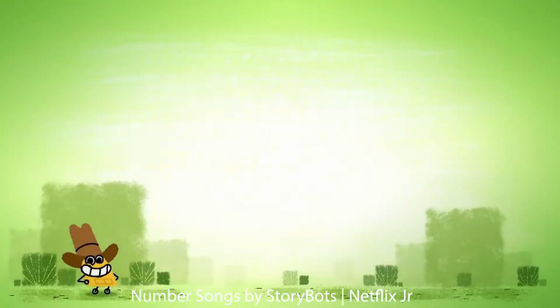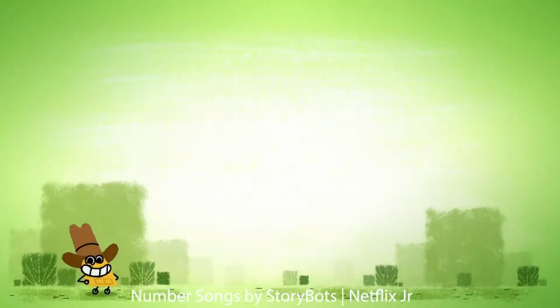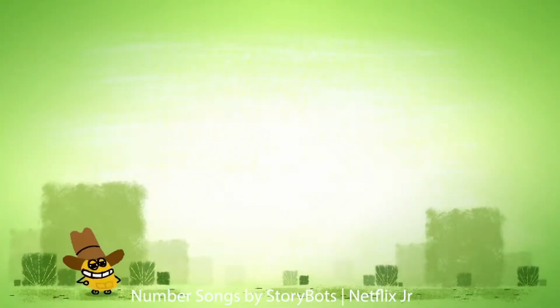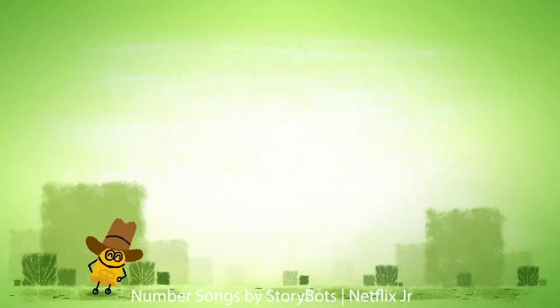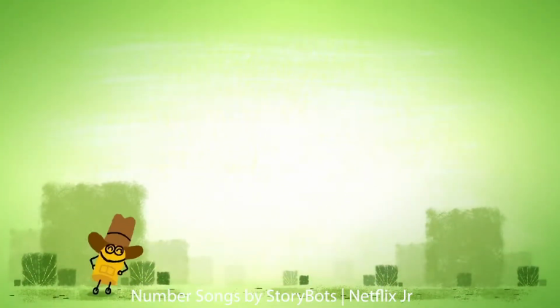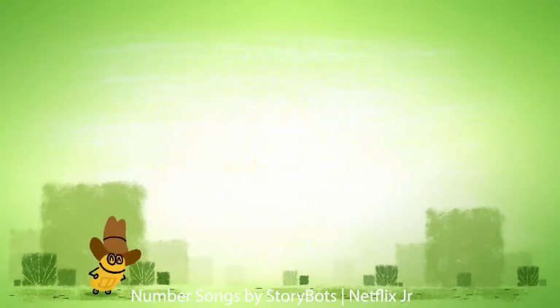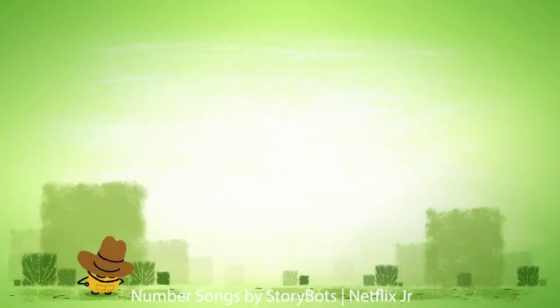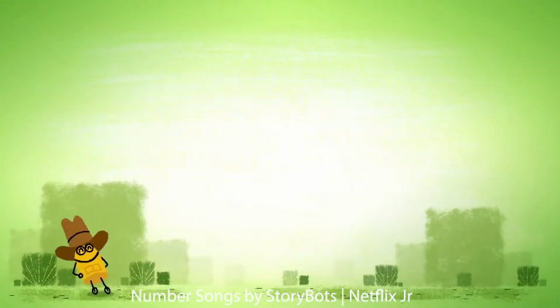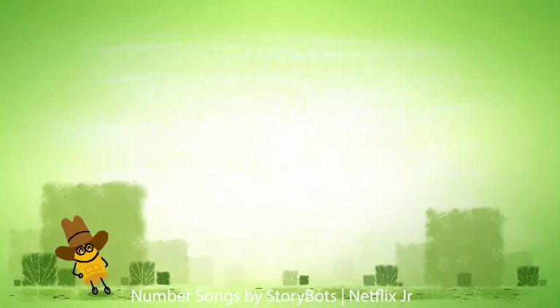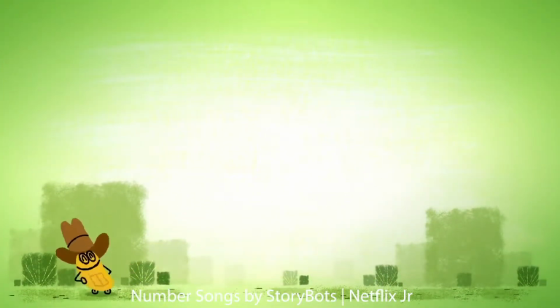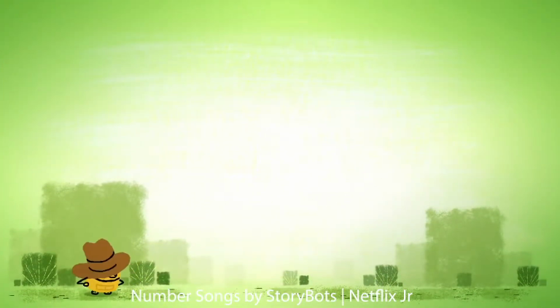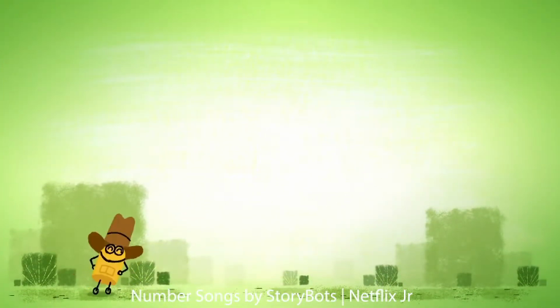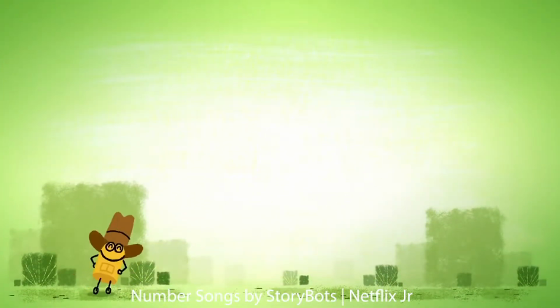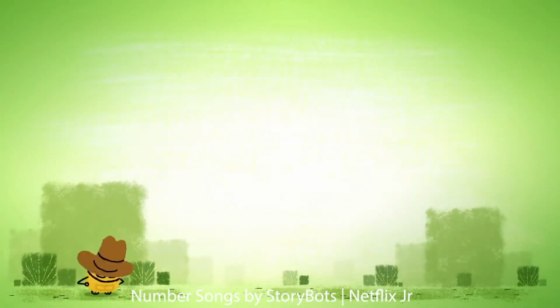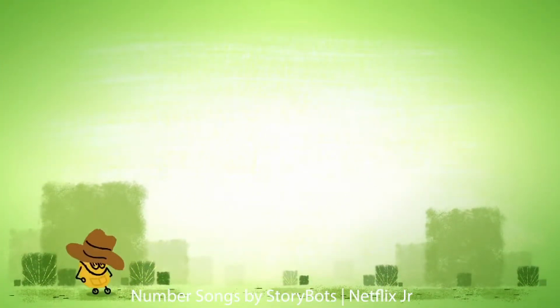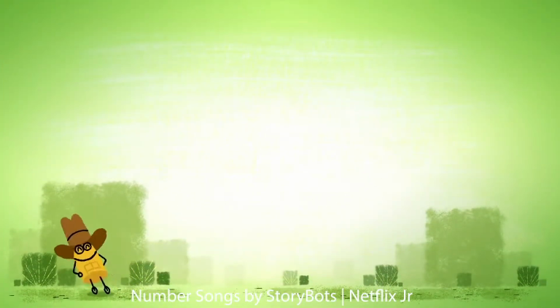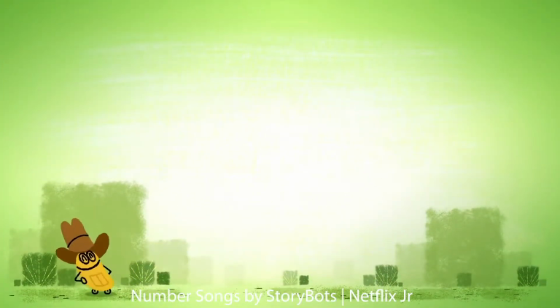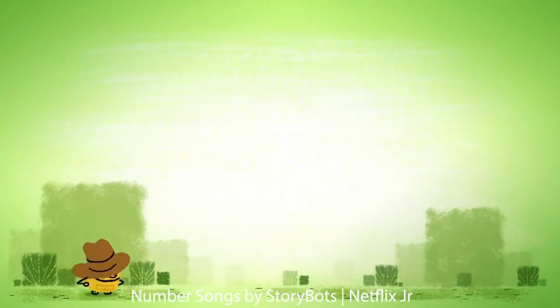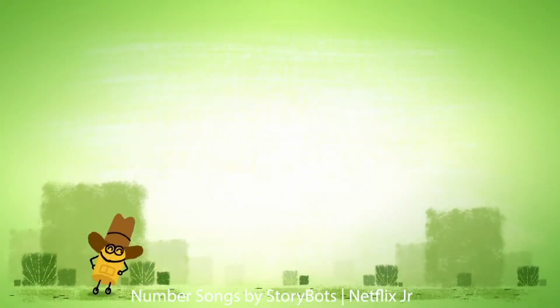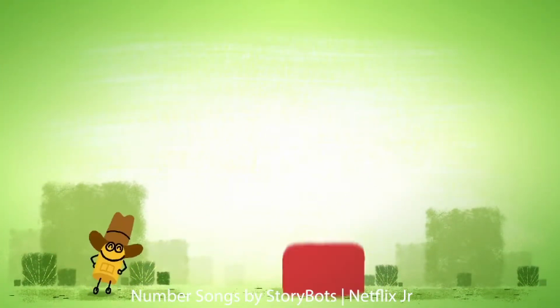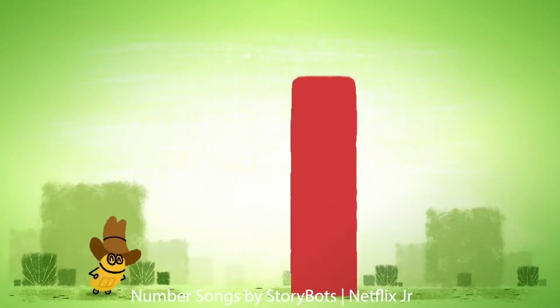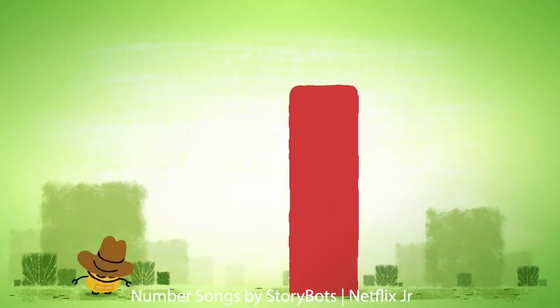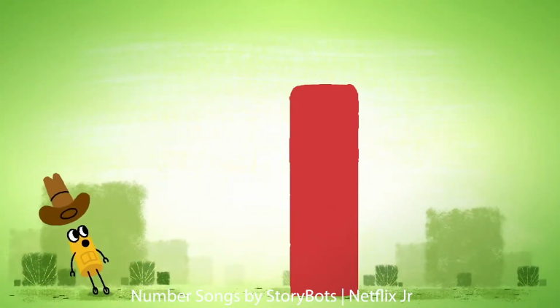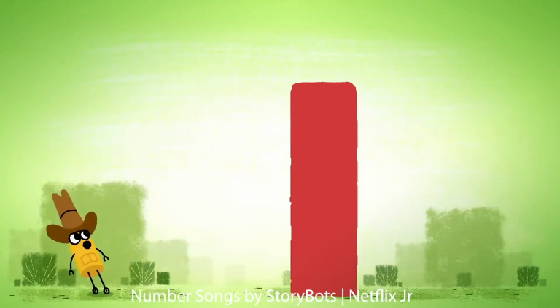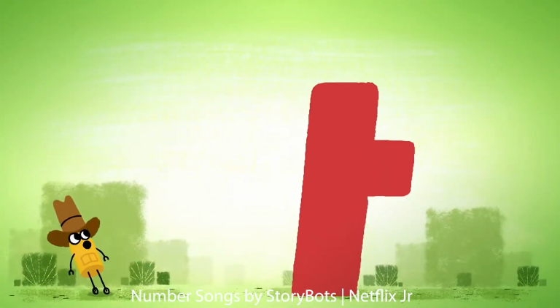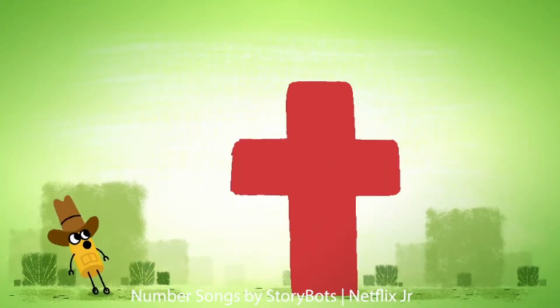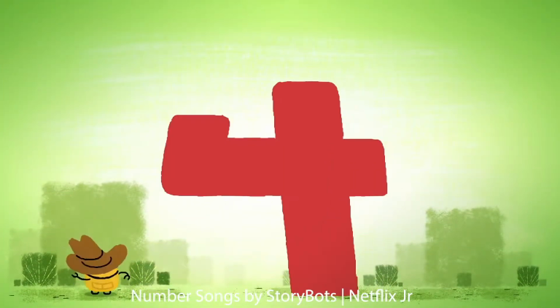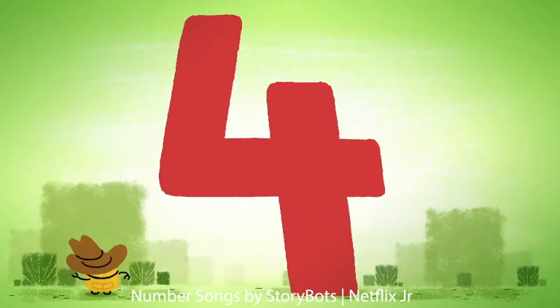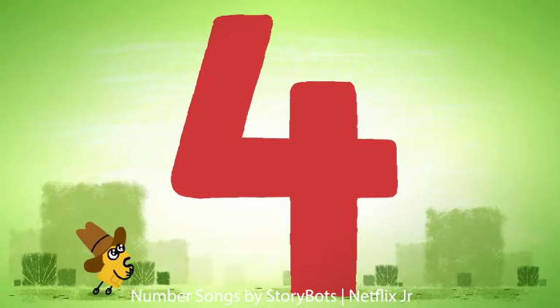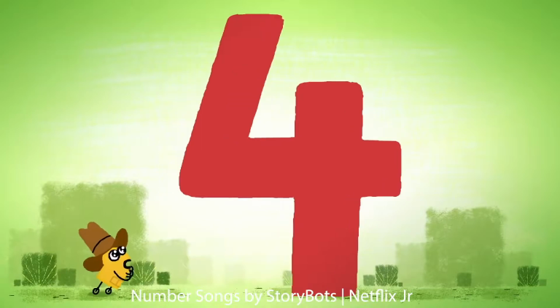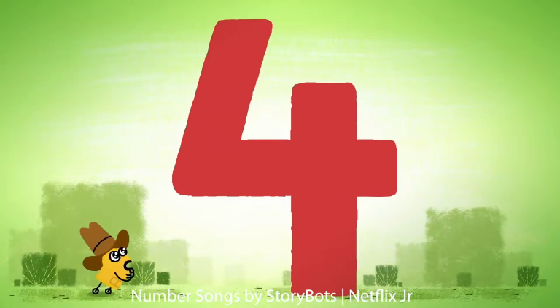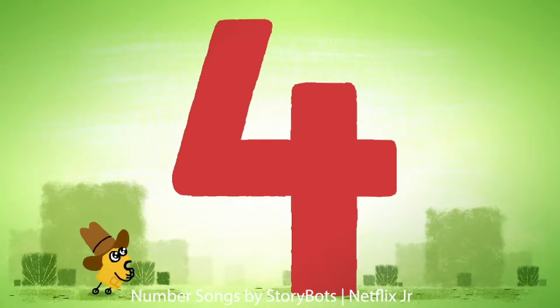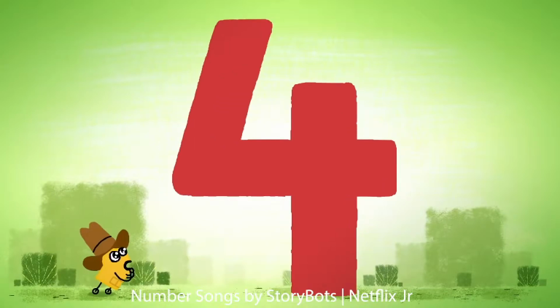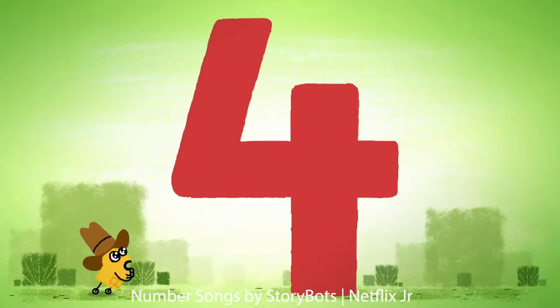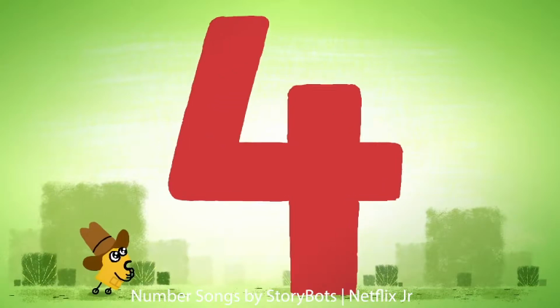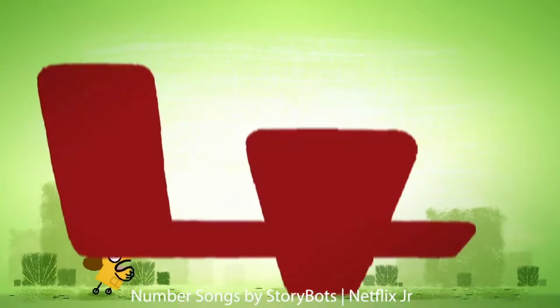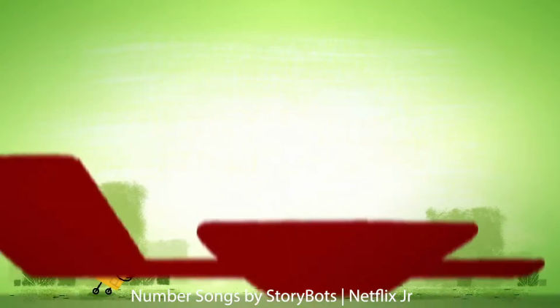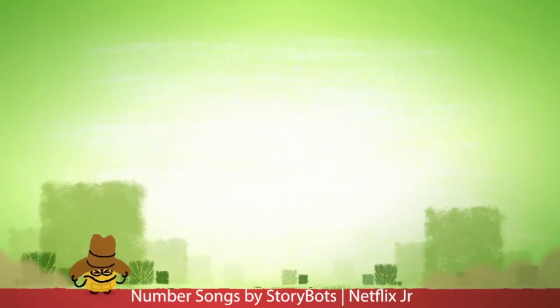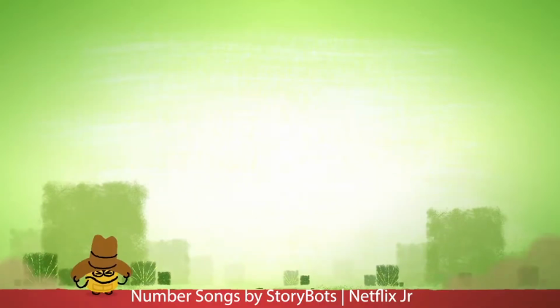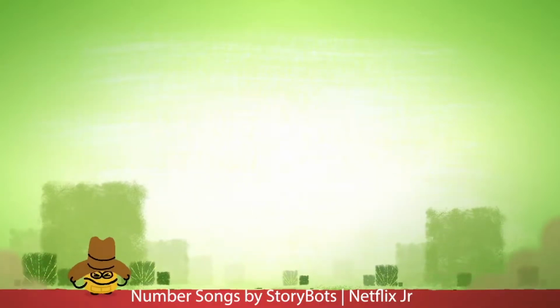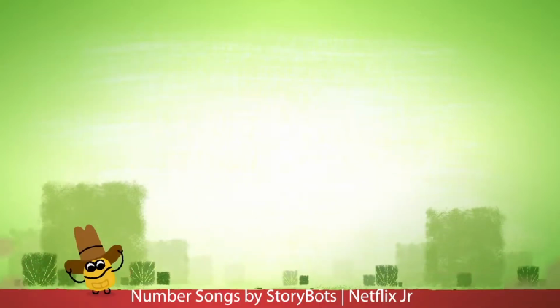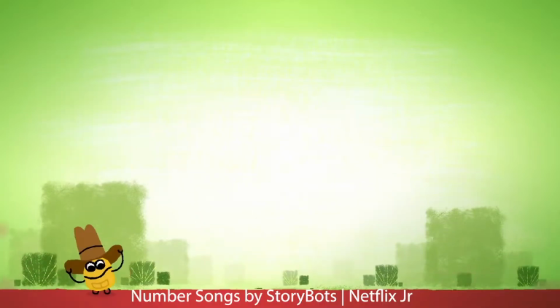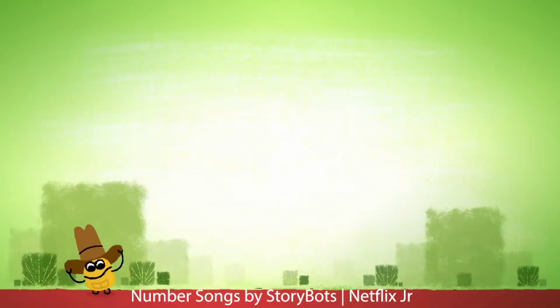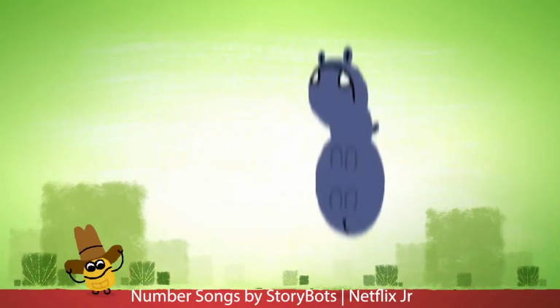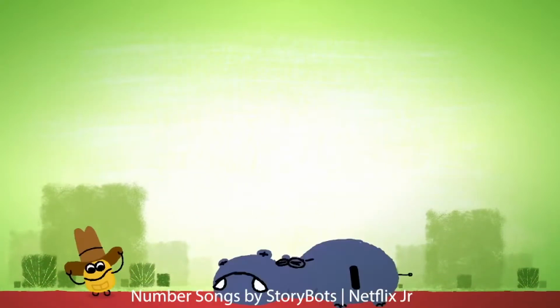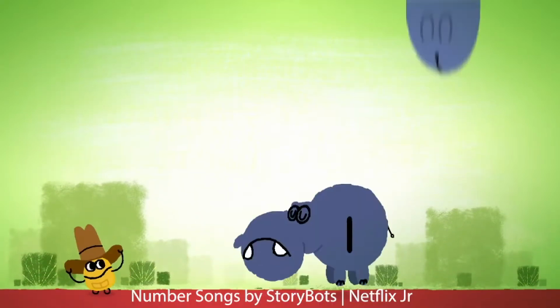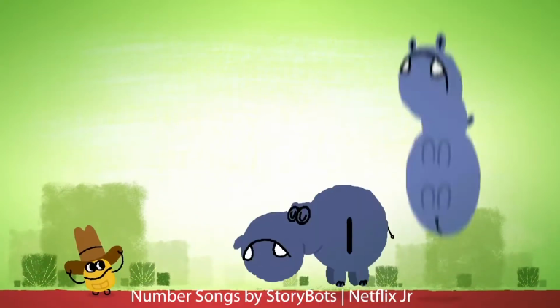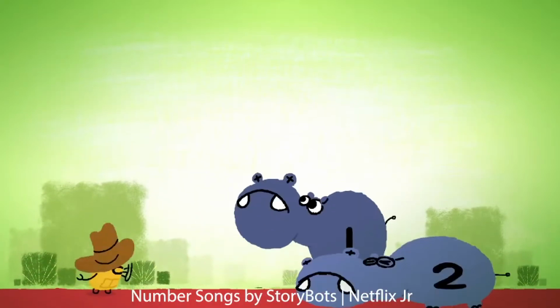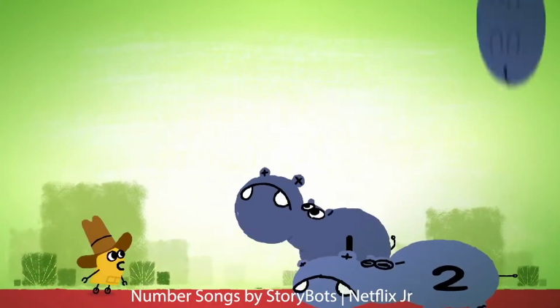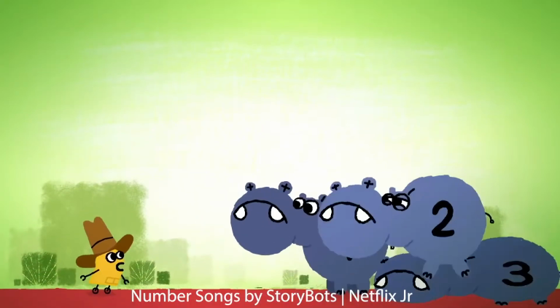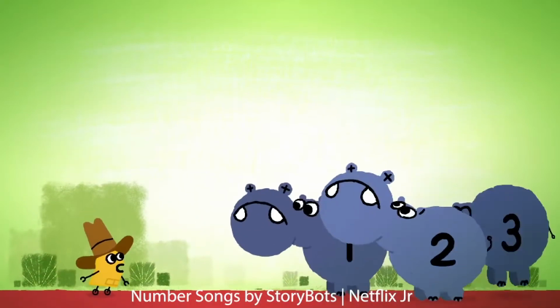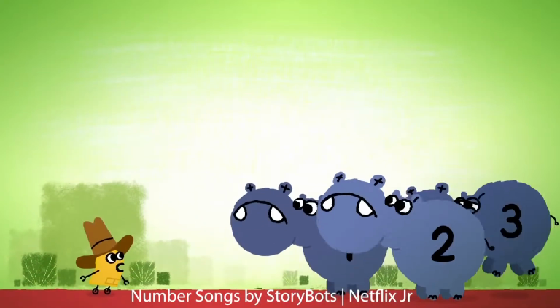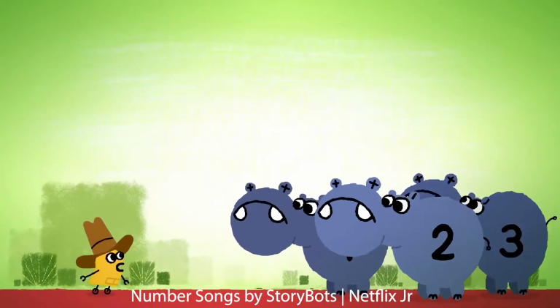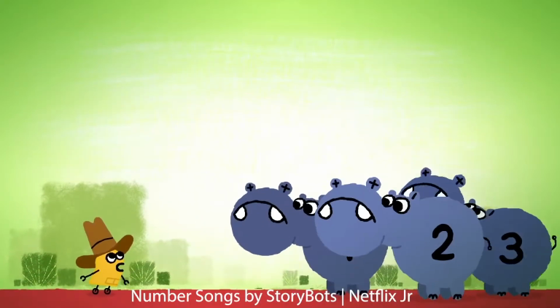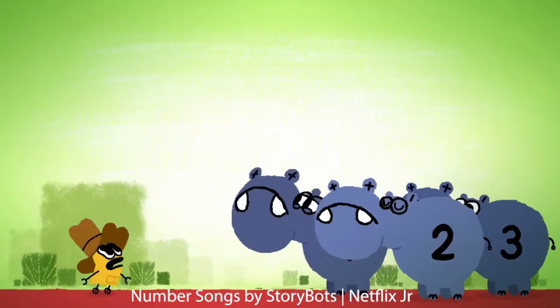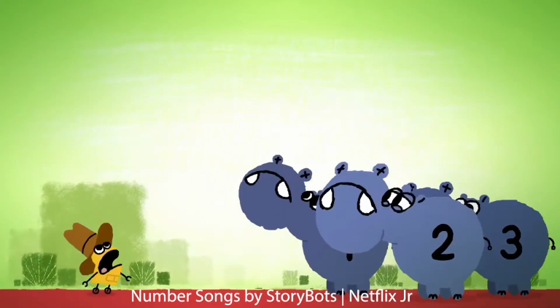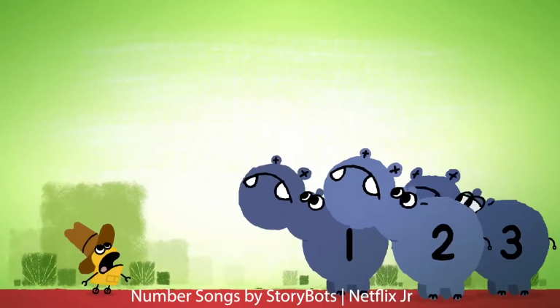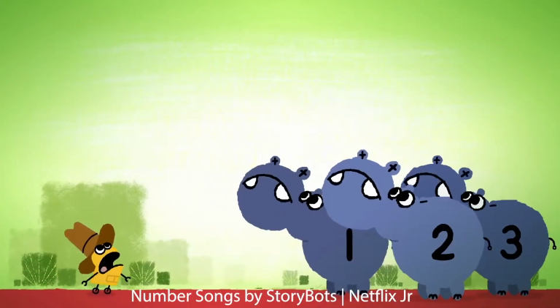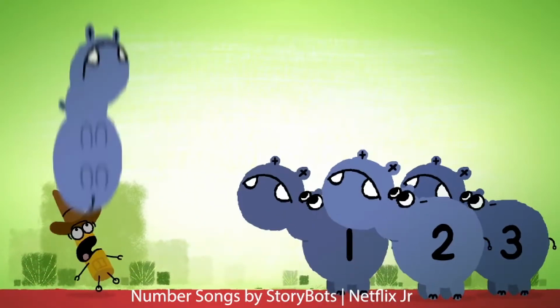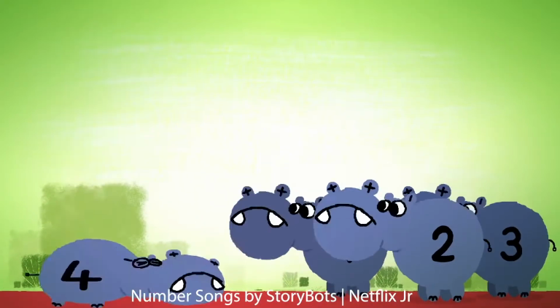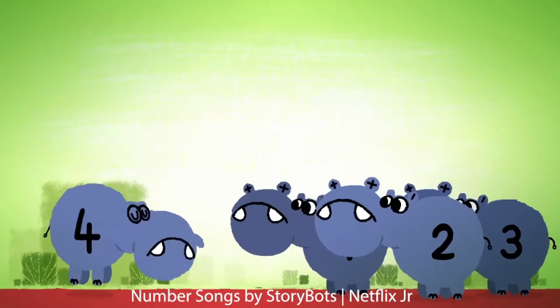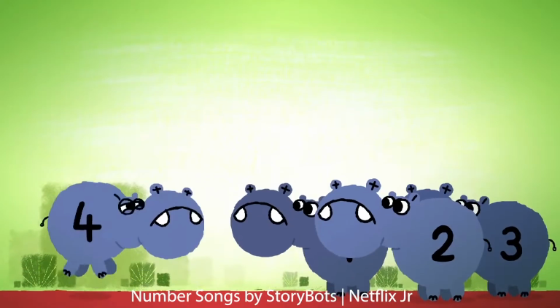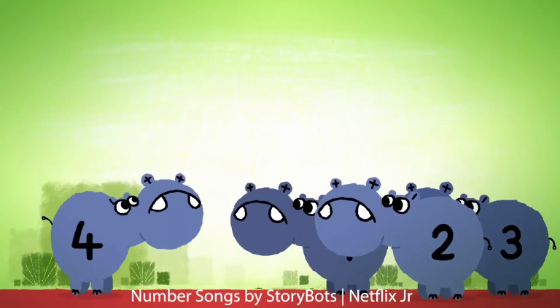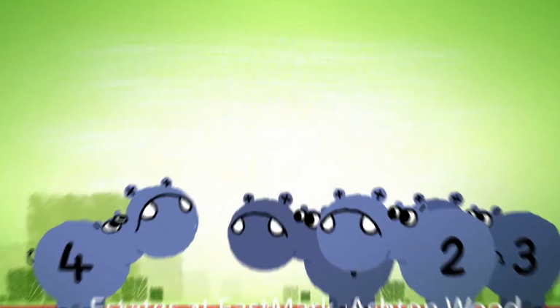Gonna sing a little song about the awesome number four. You start out counting one, two, three, and then you count one more.